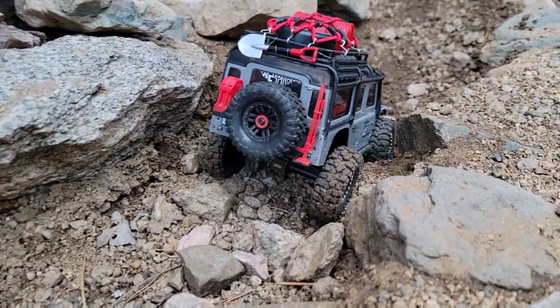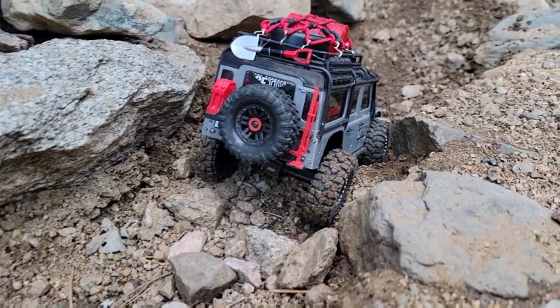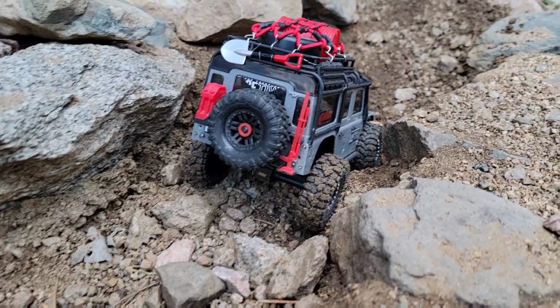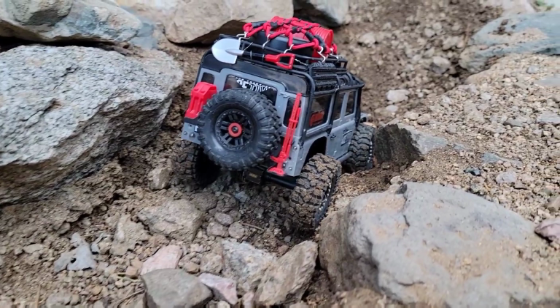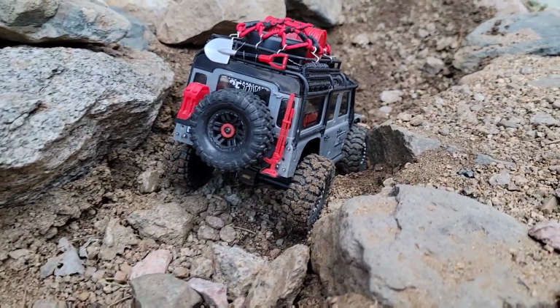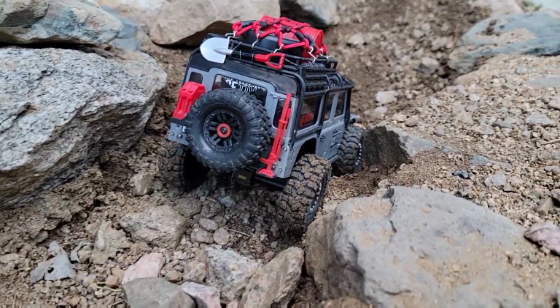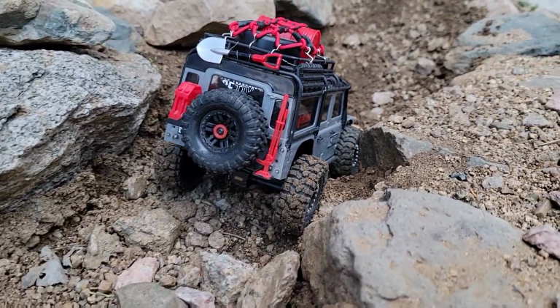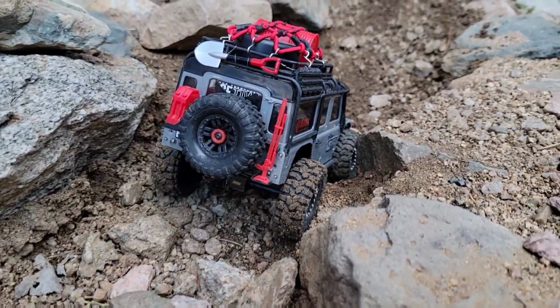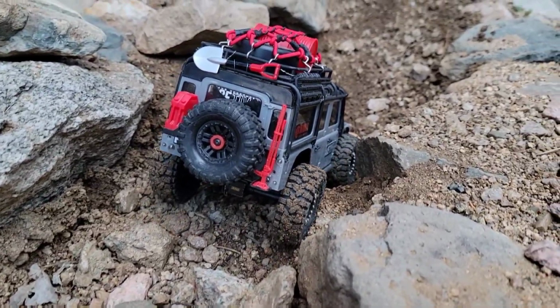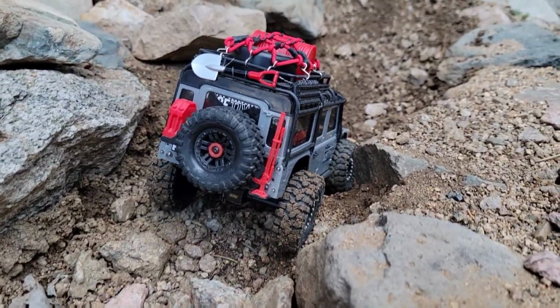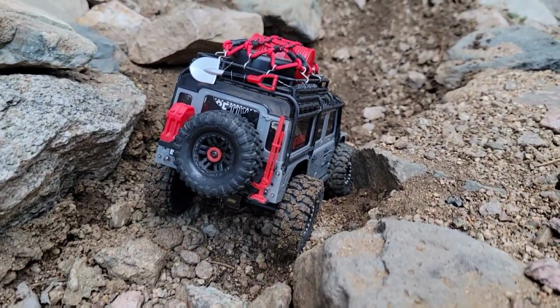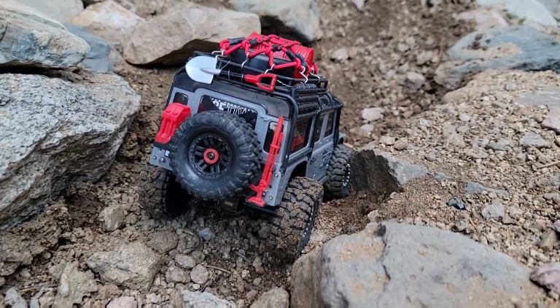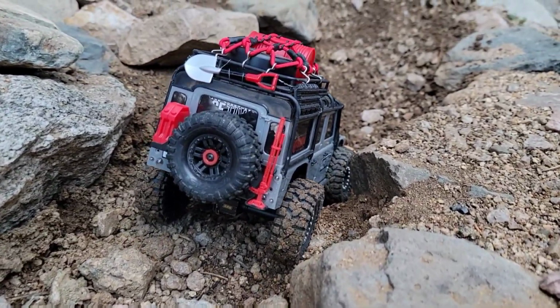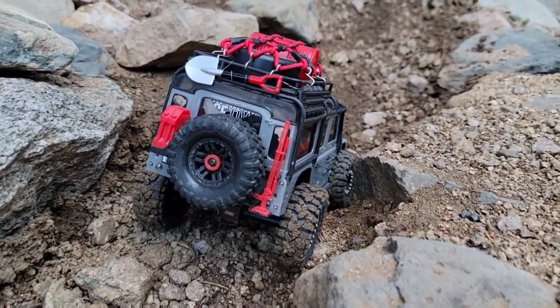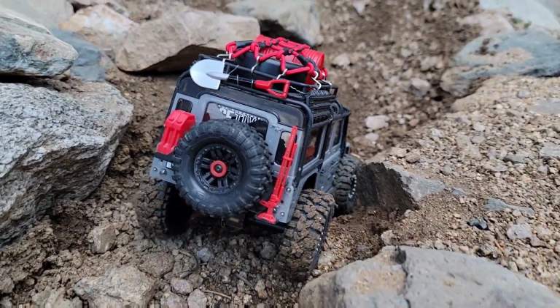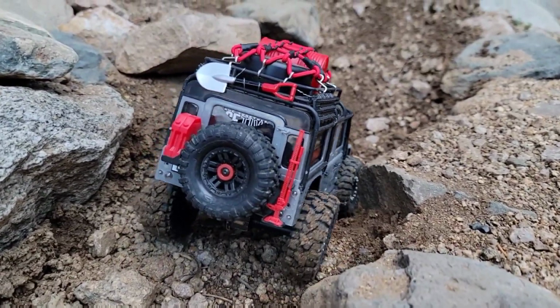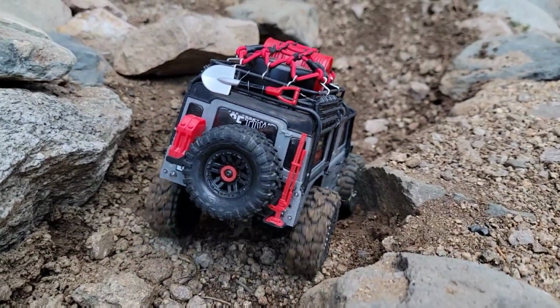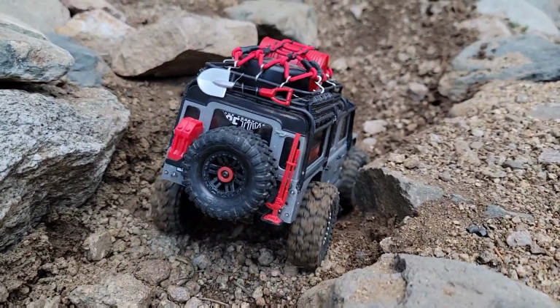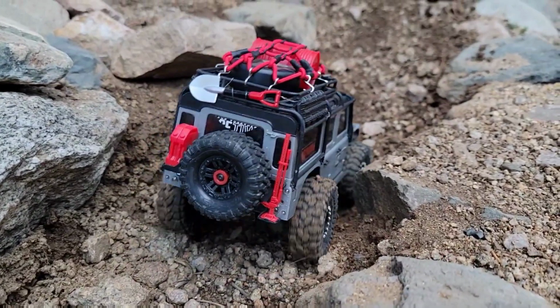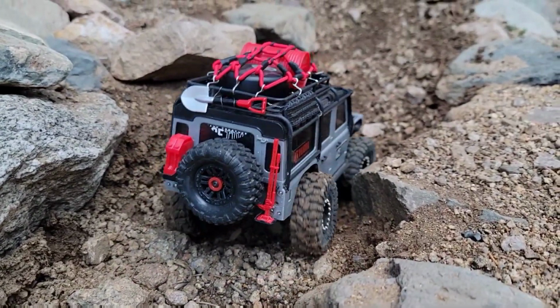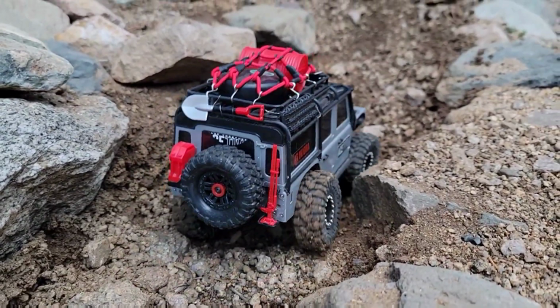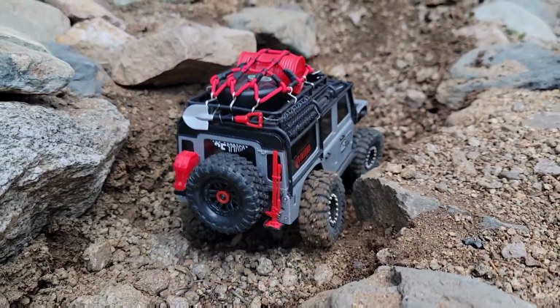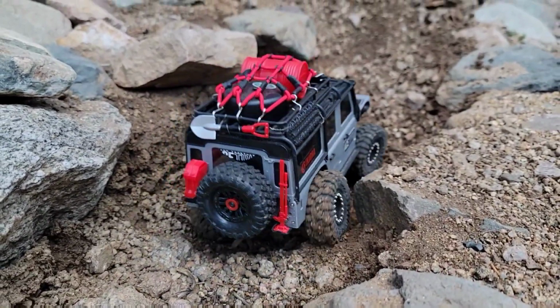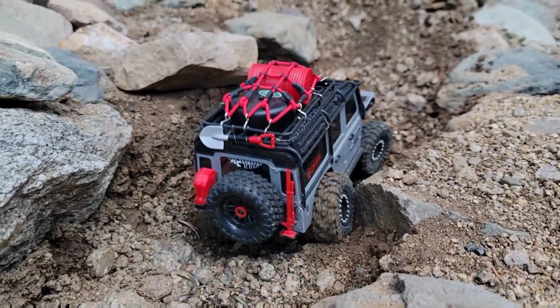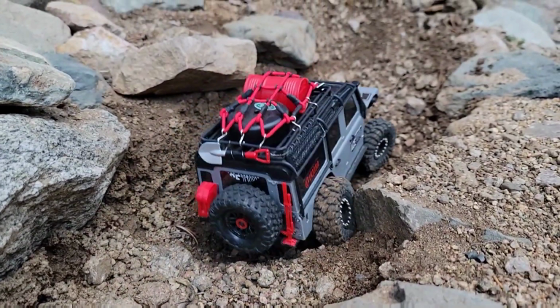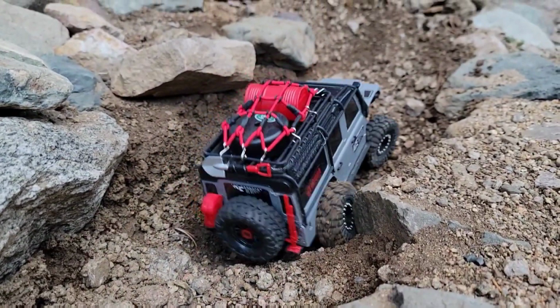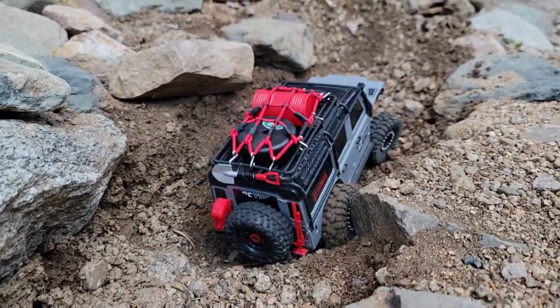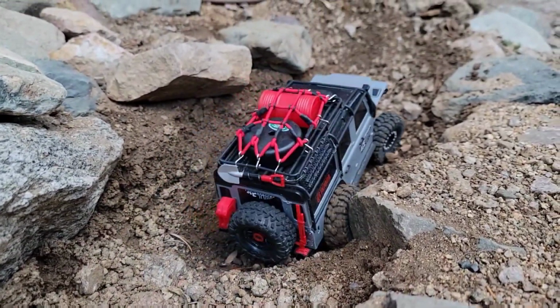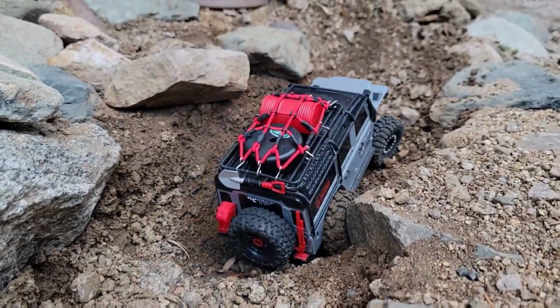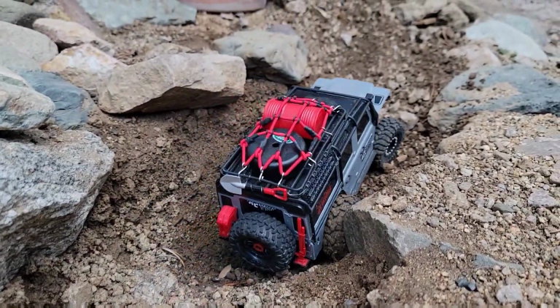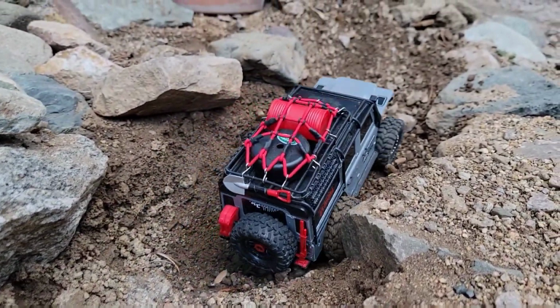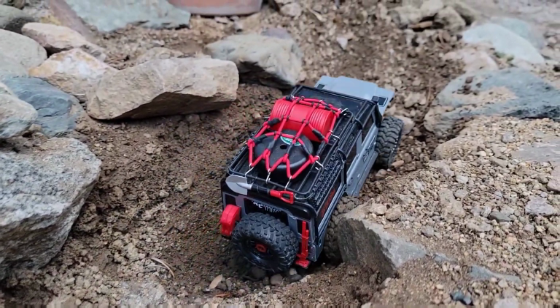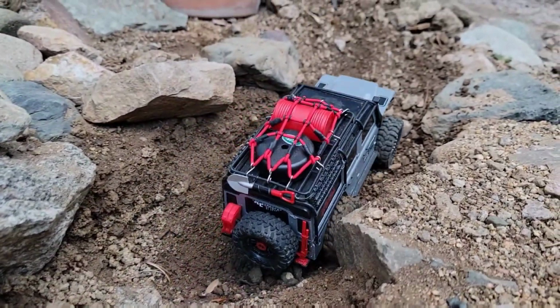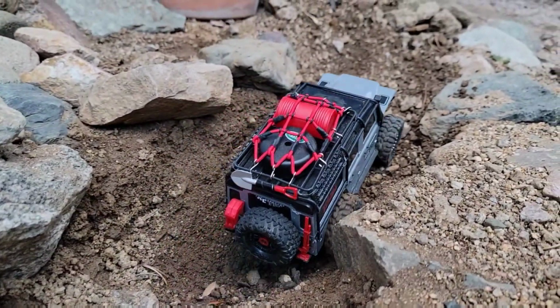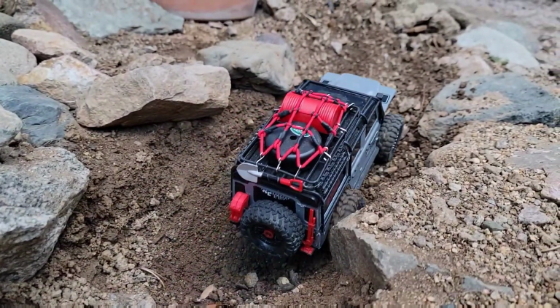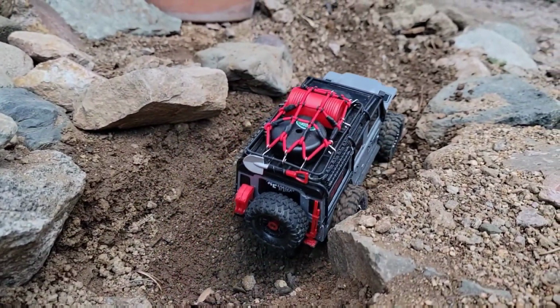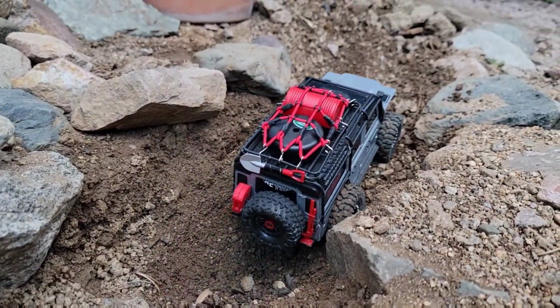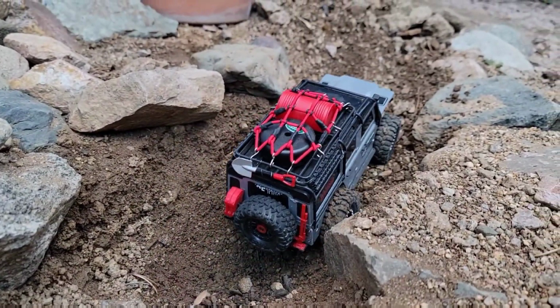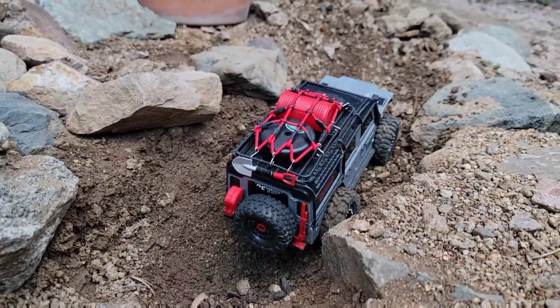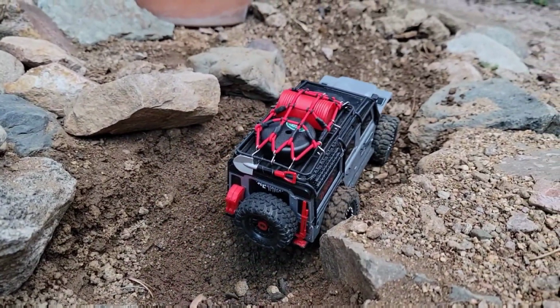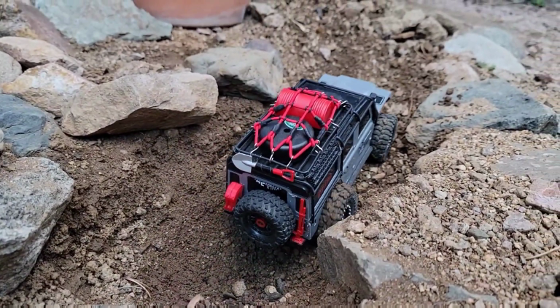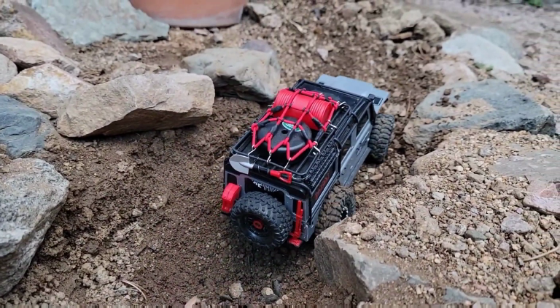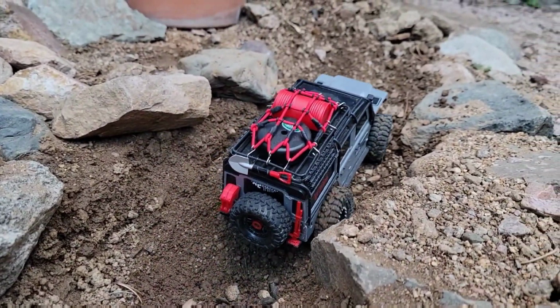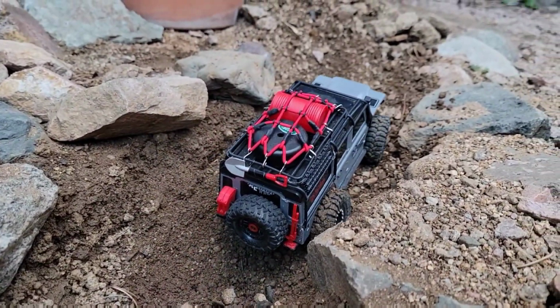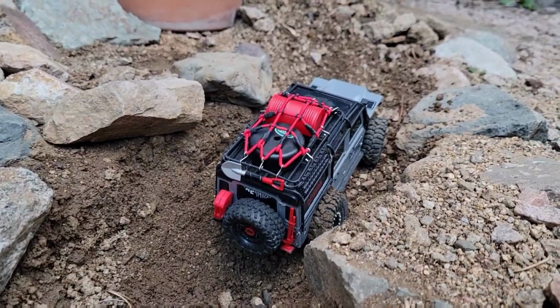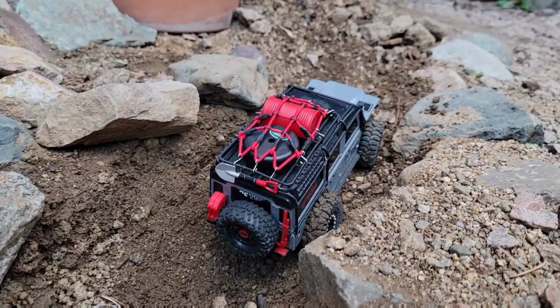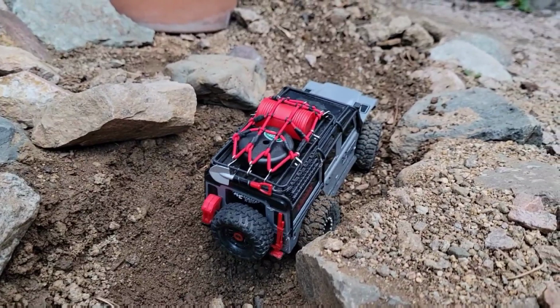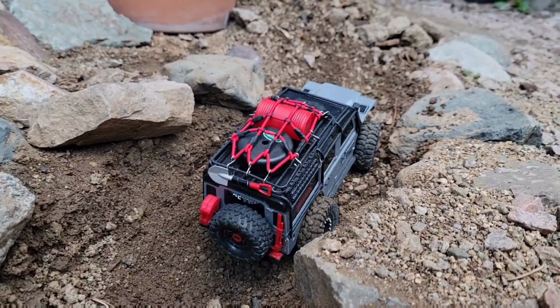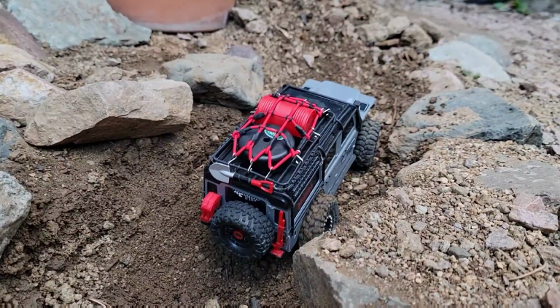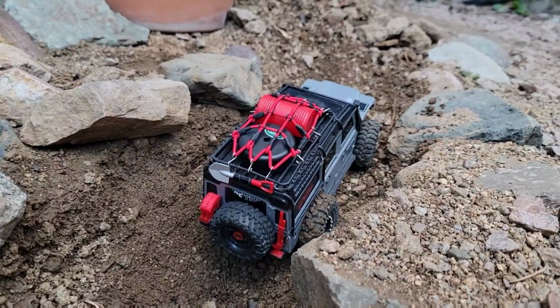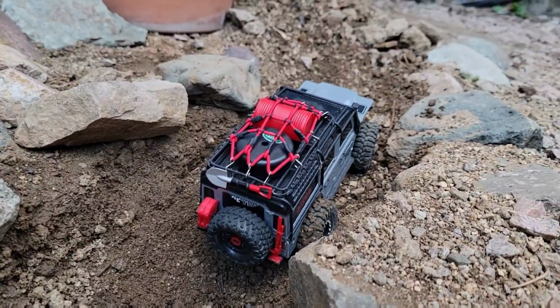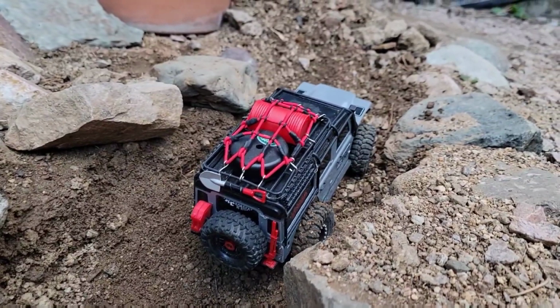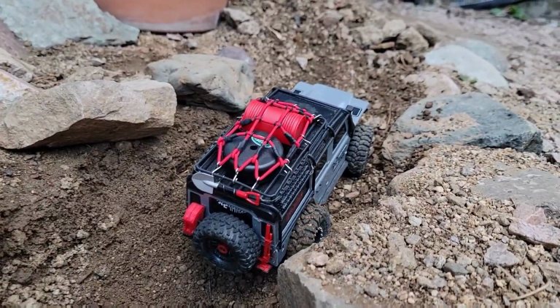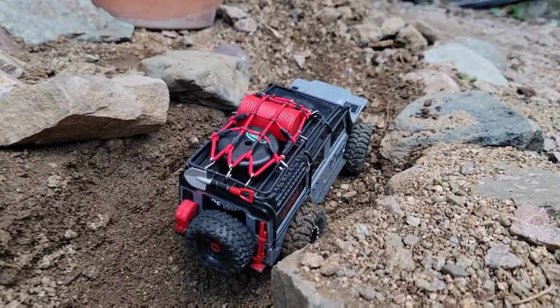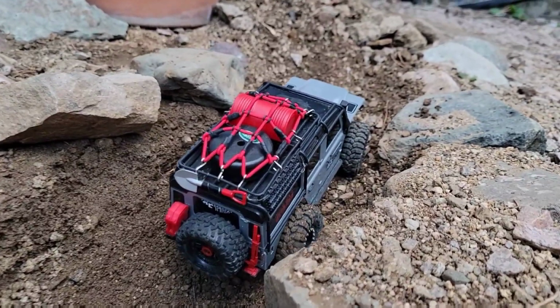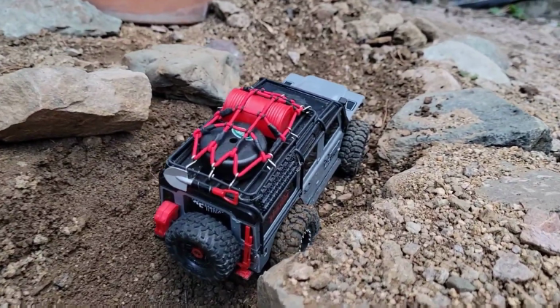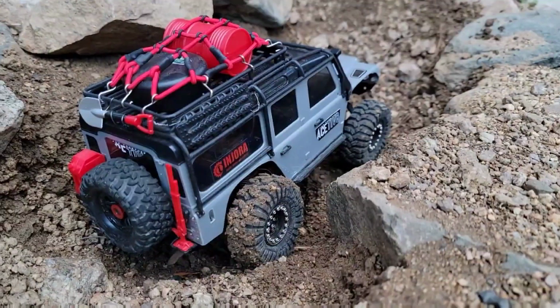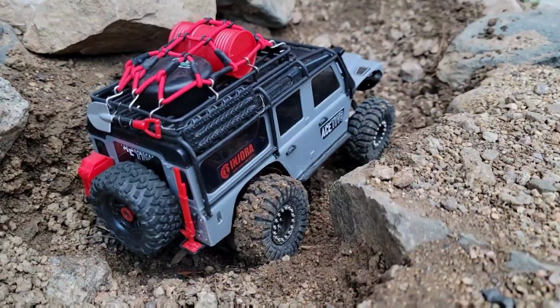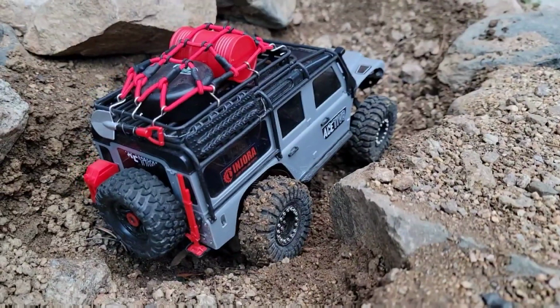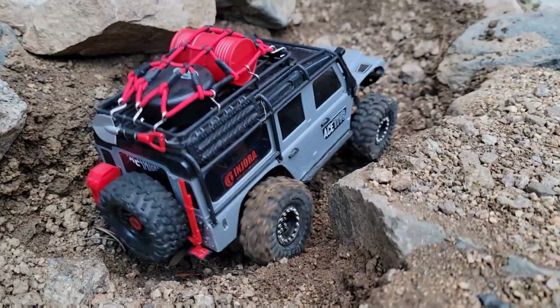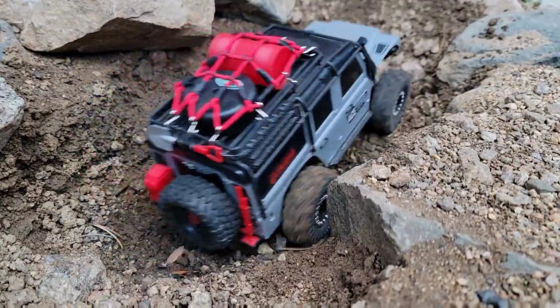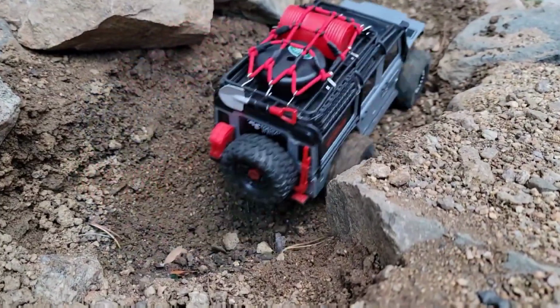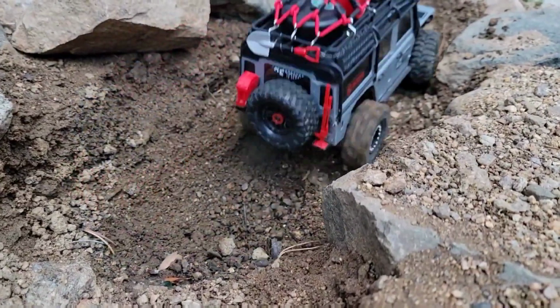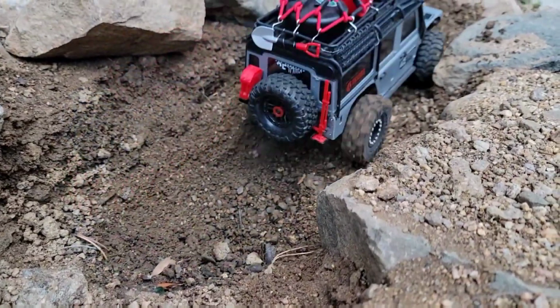It seems like we're able to get through this little trench section decently well. I'm worried about this climb — that's what I was worried about. A little bit of speed...